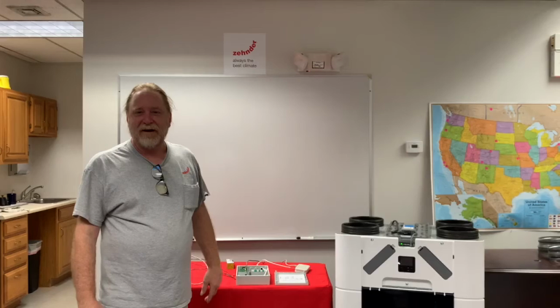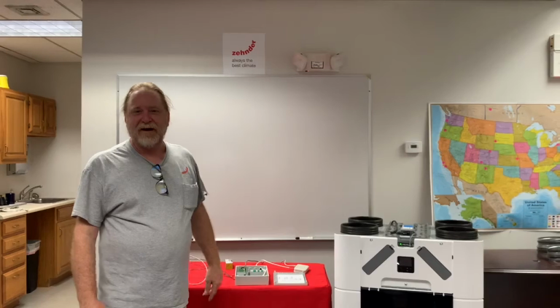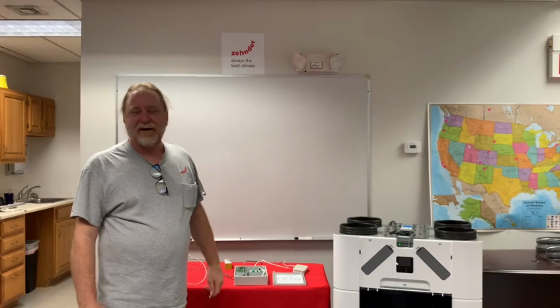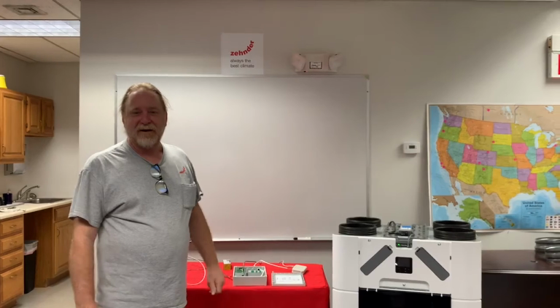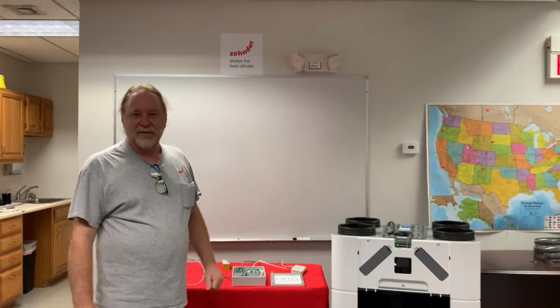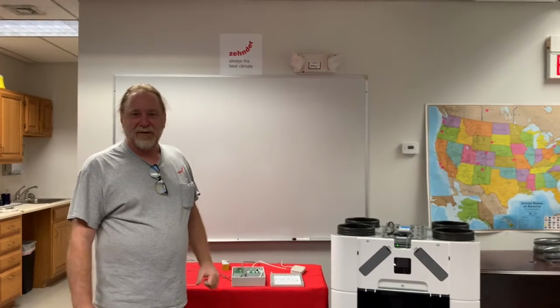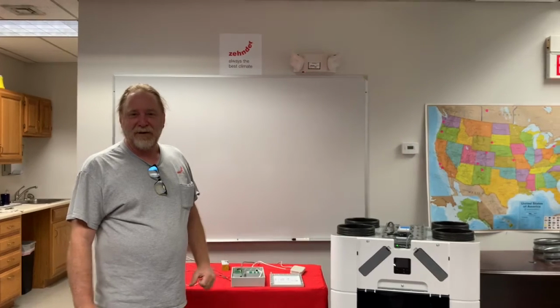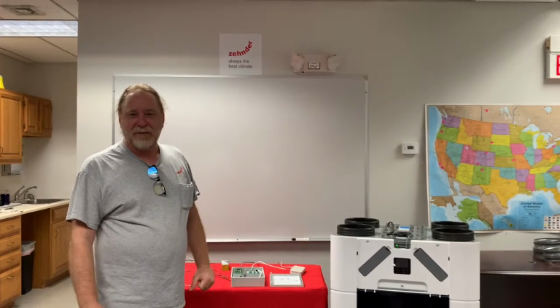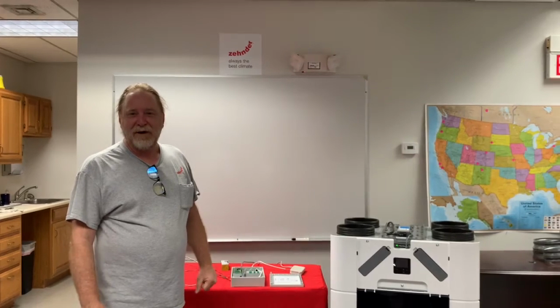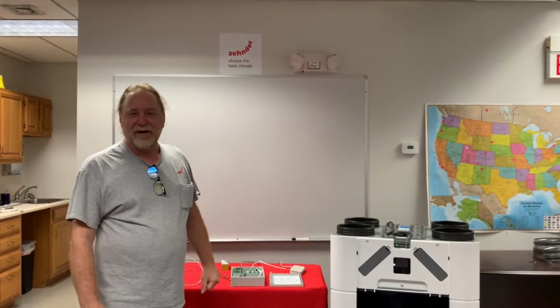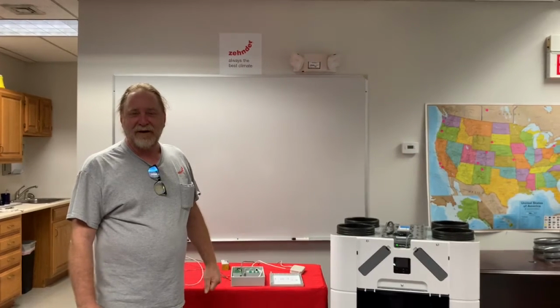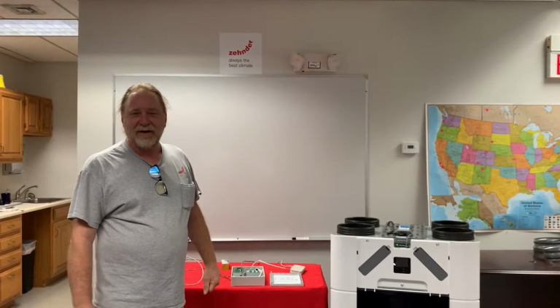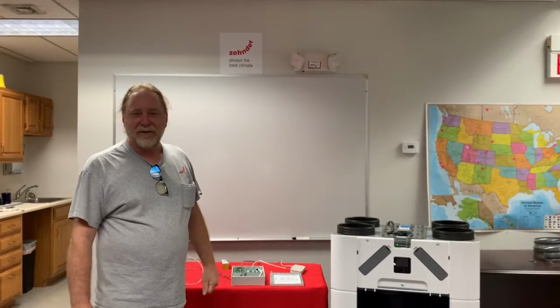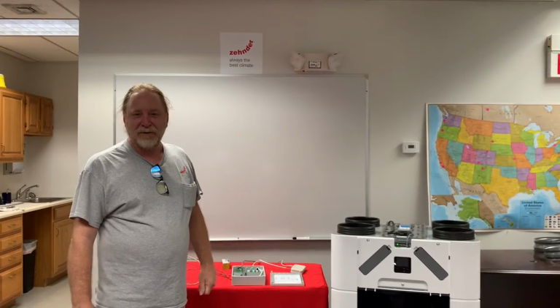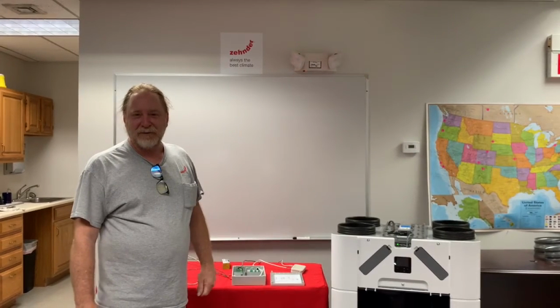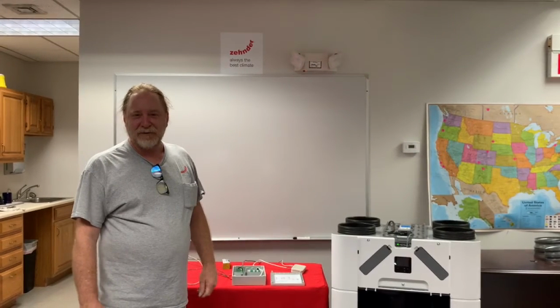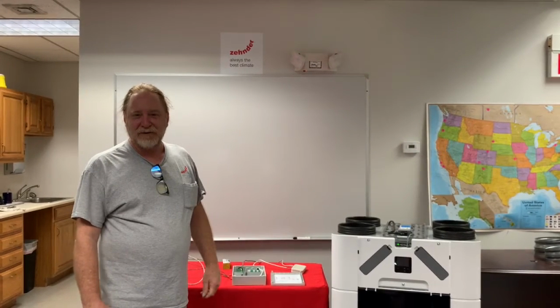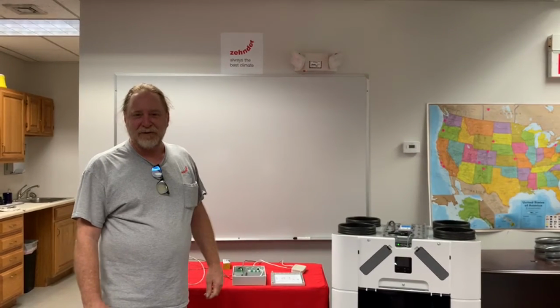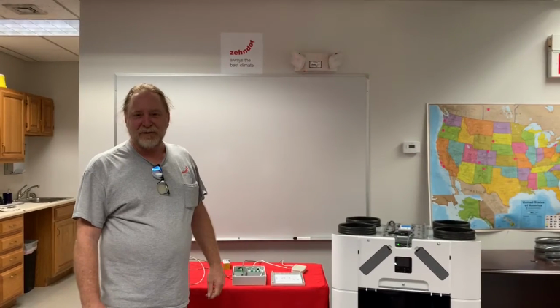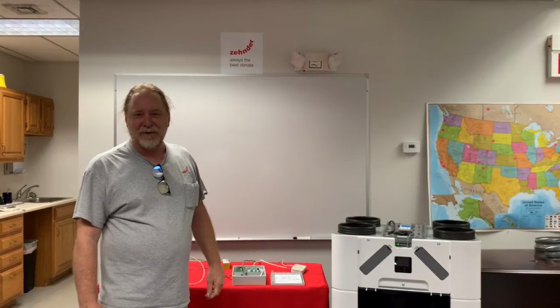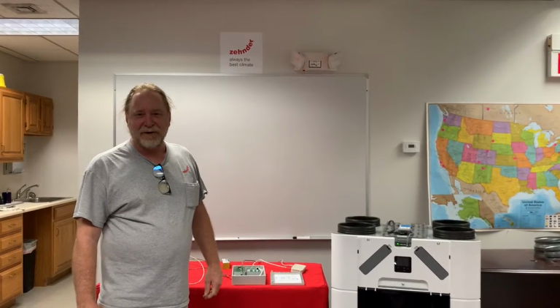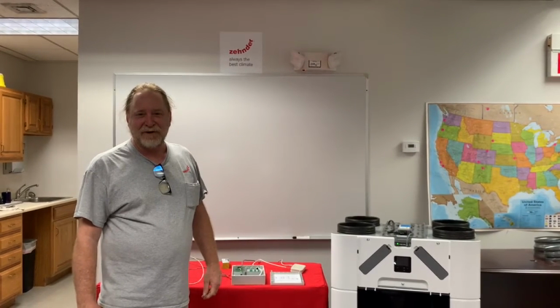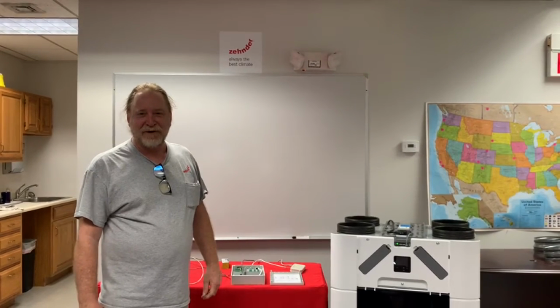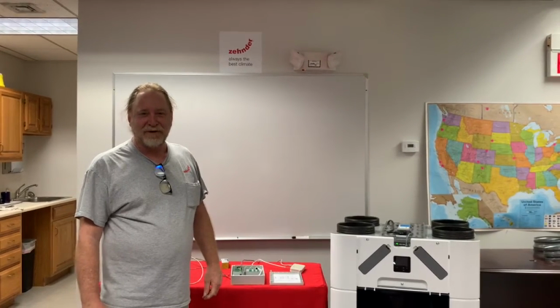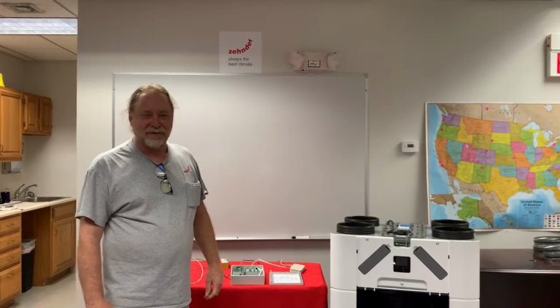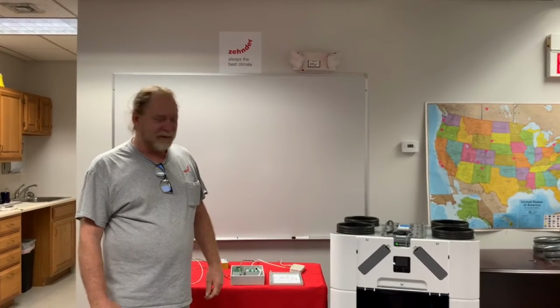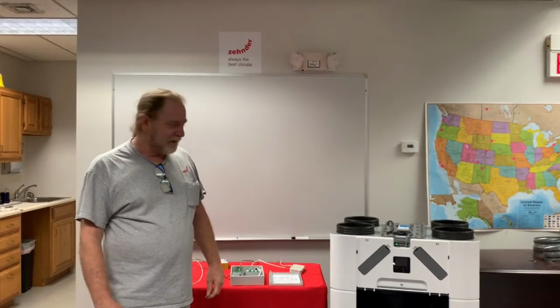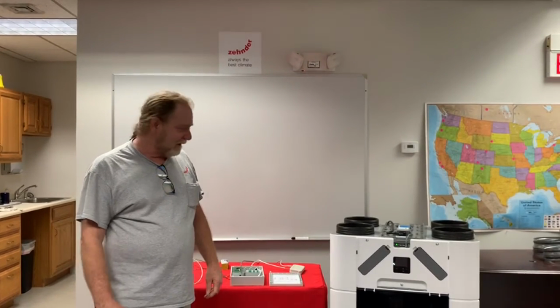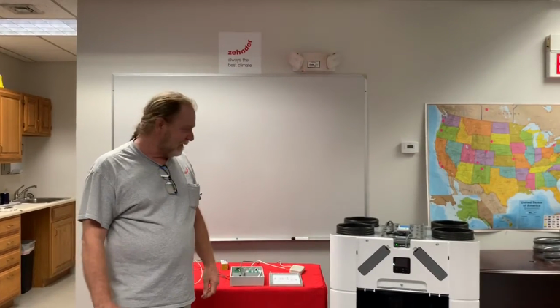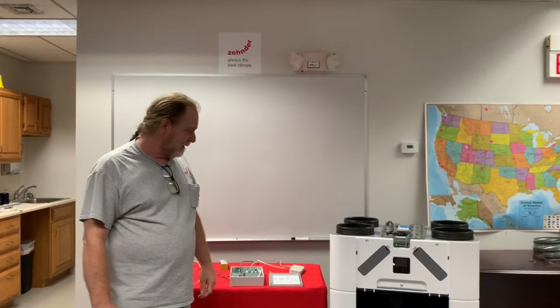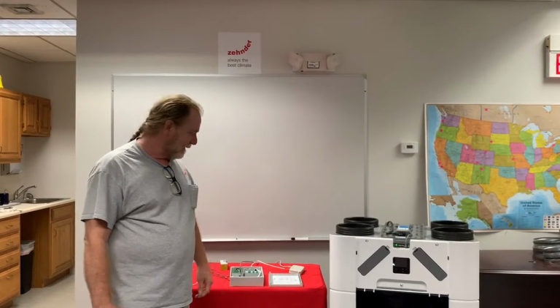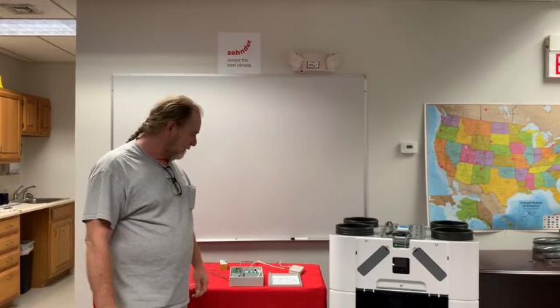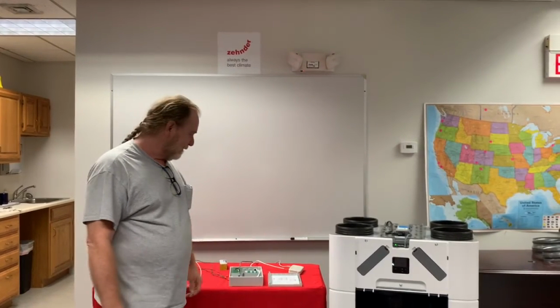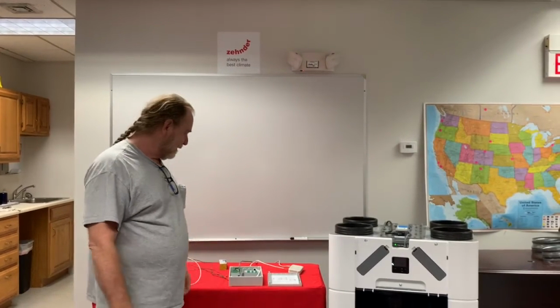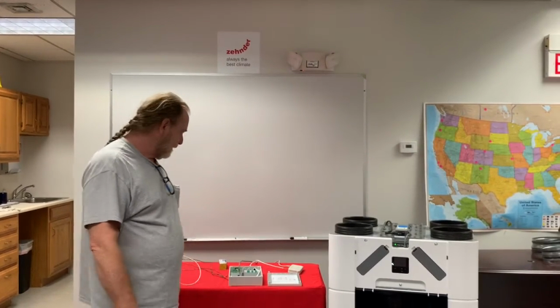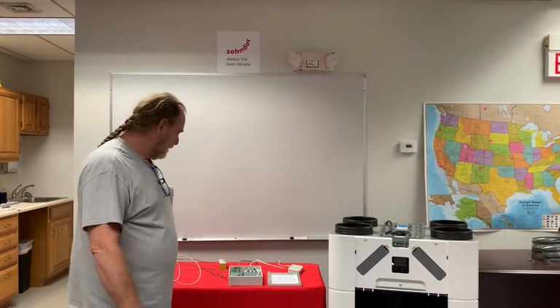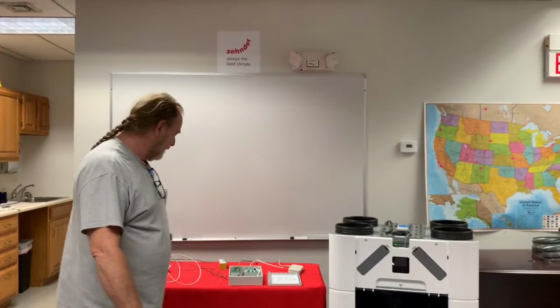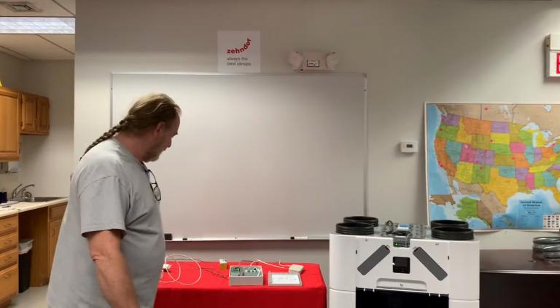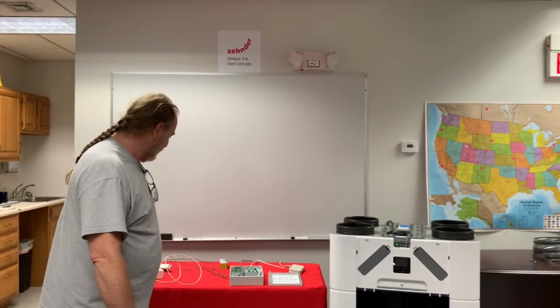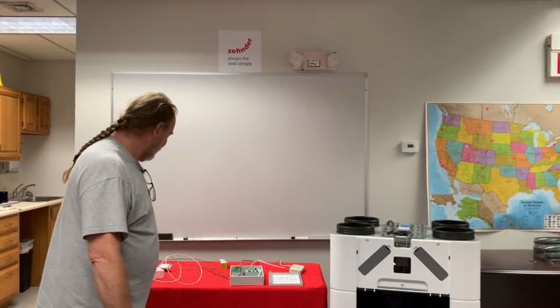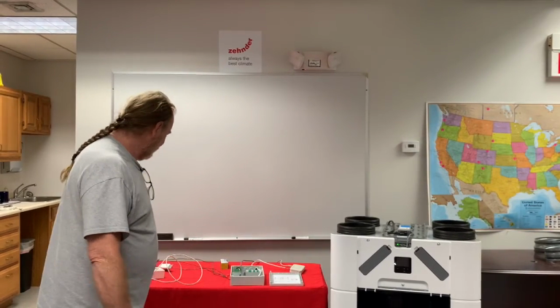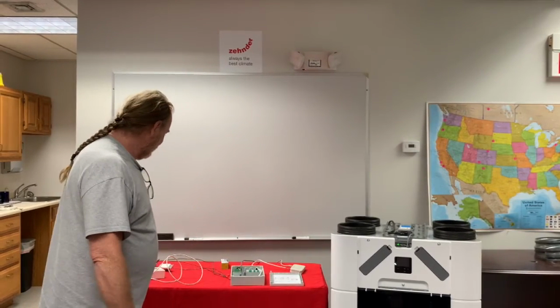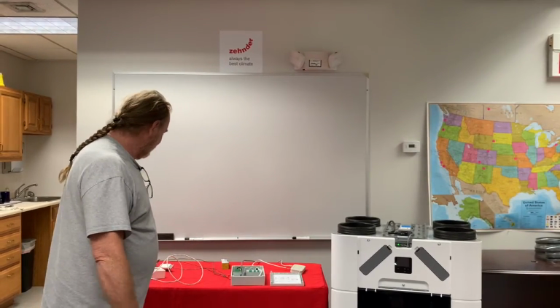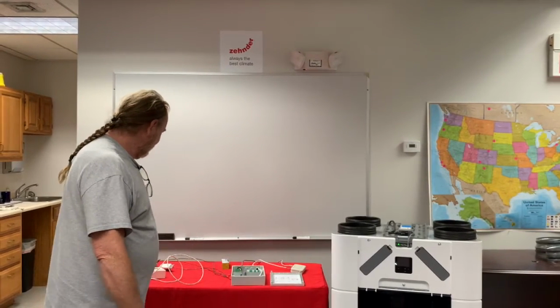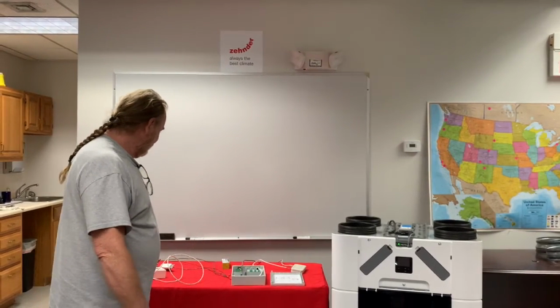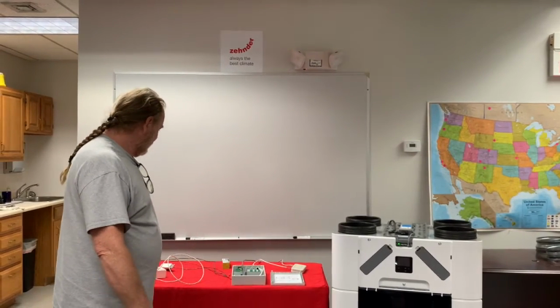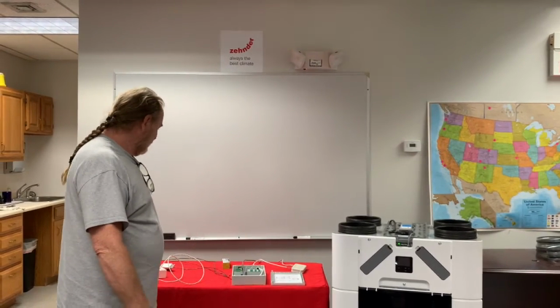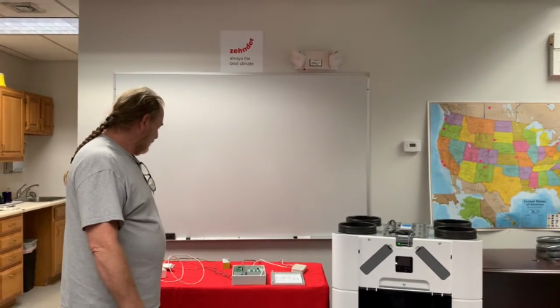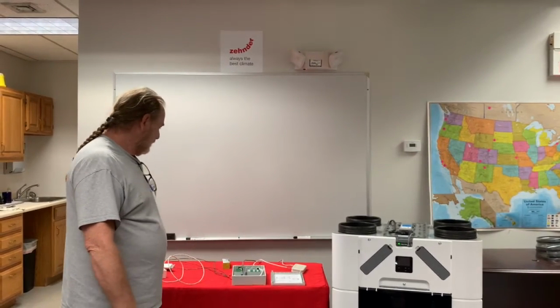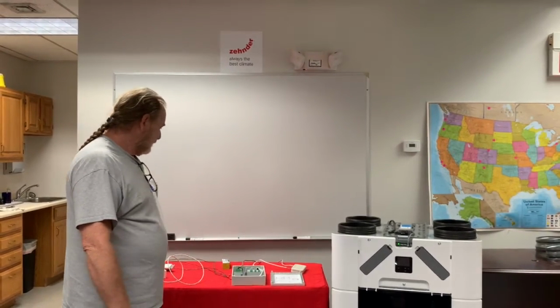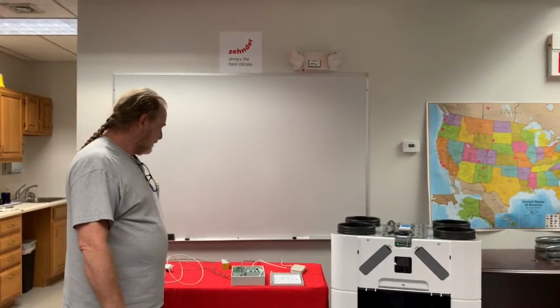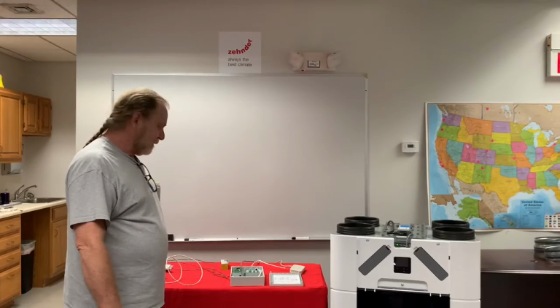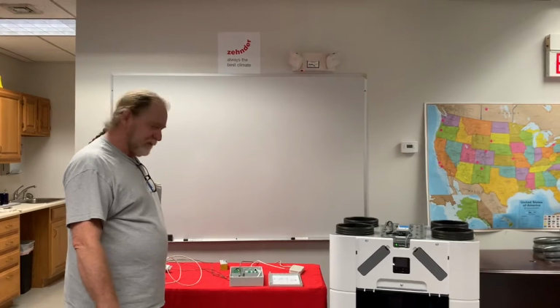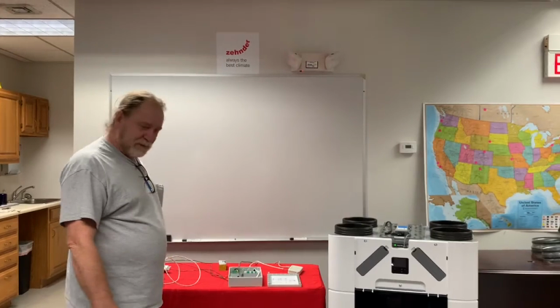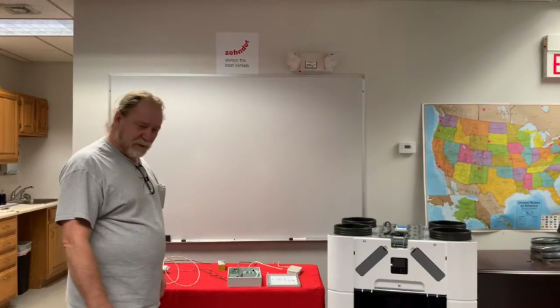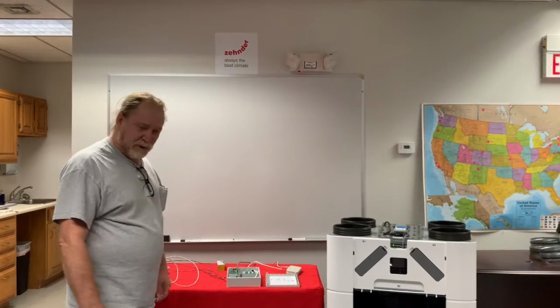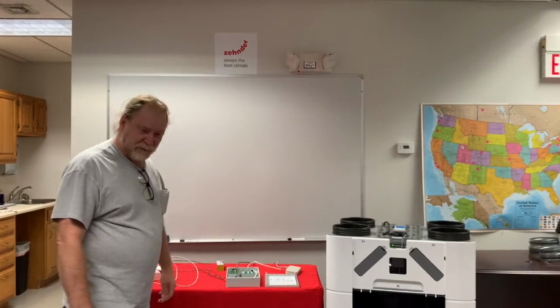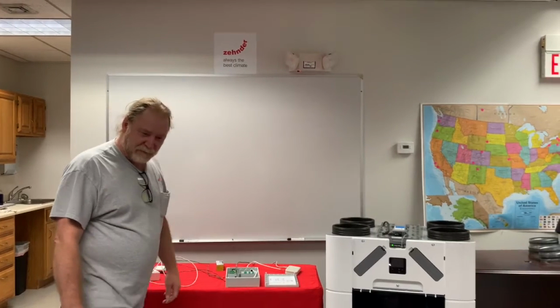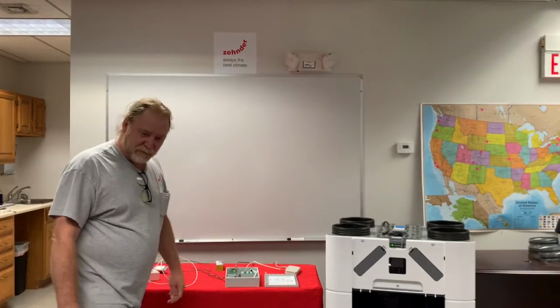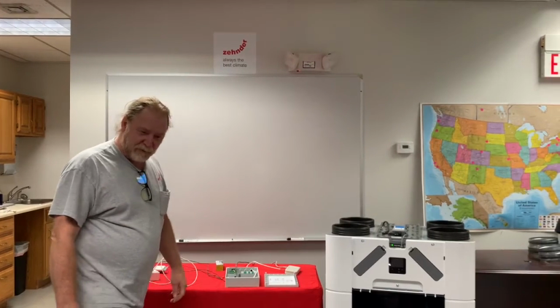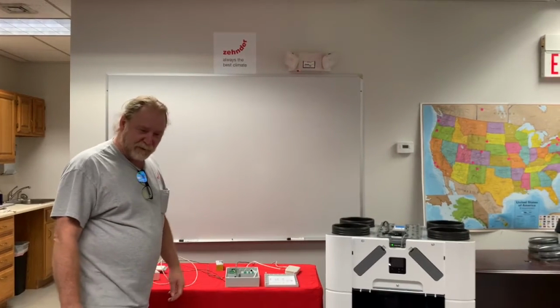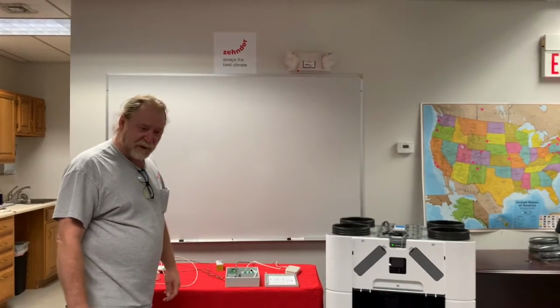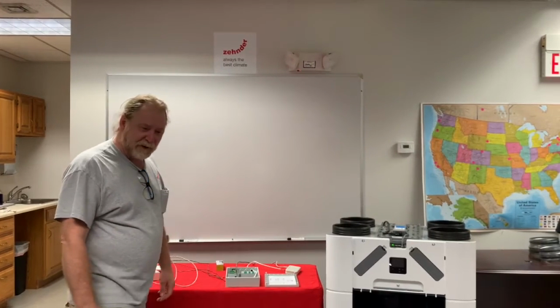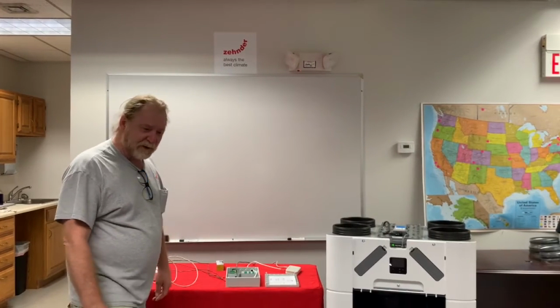Hi, I'm Gary Baggett. I work for Zender America. I run the service department for North America.